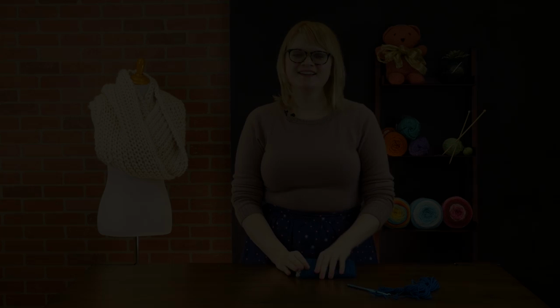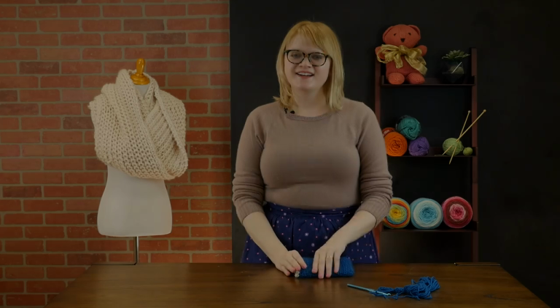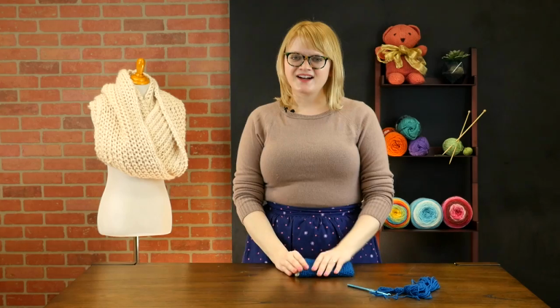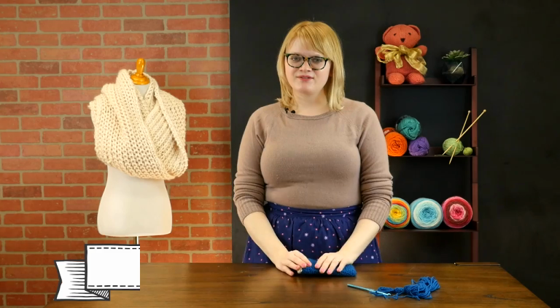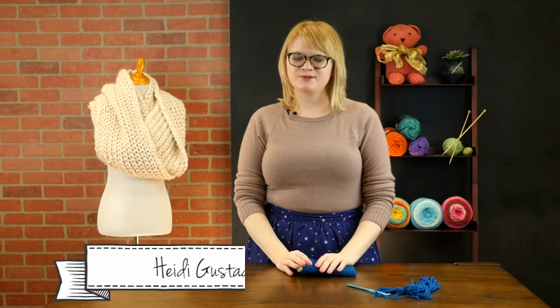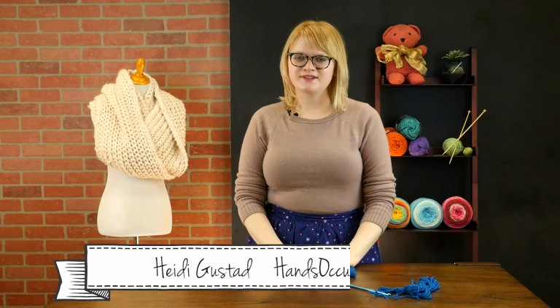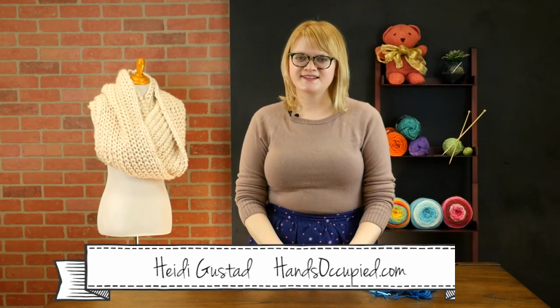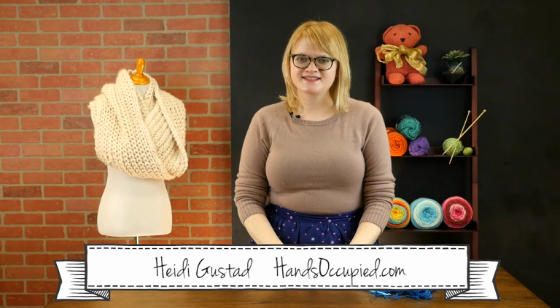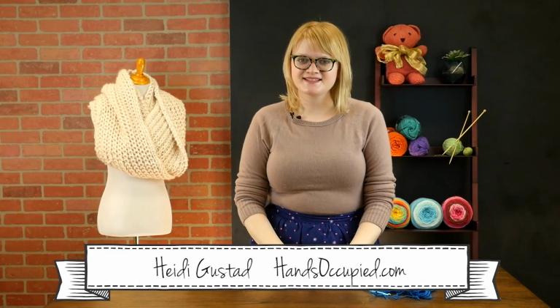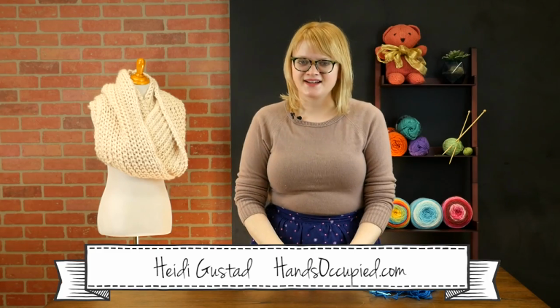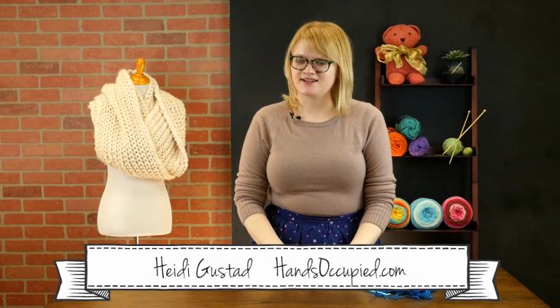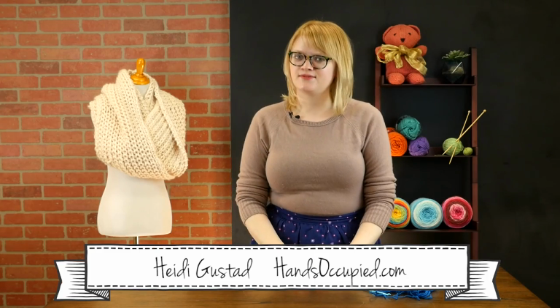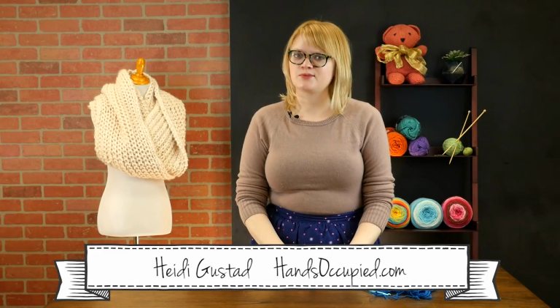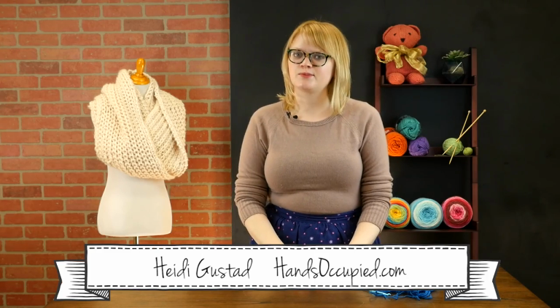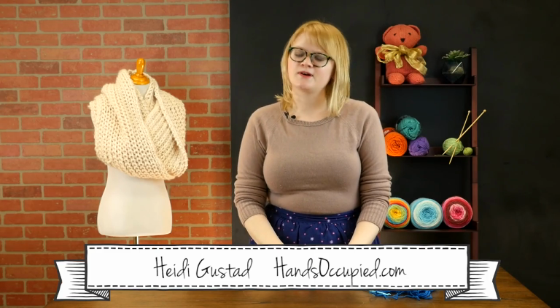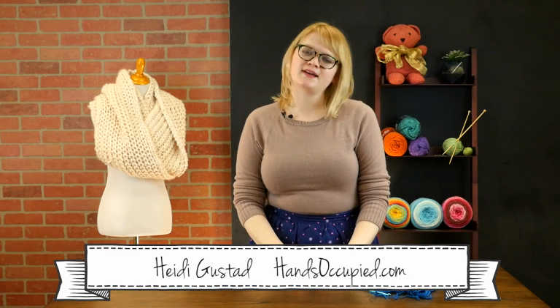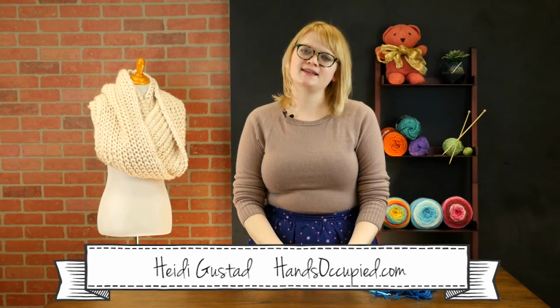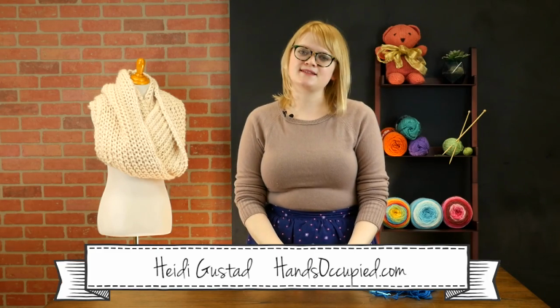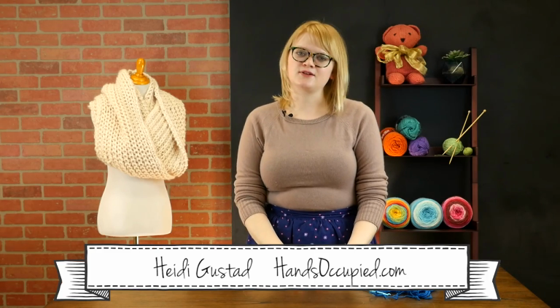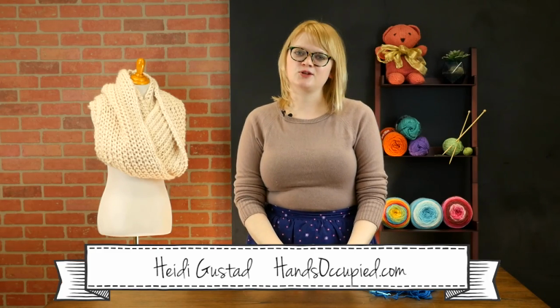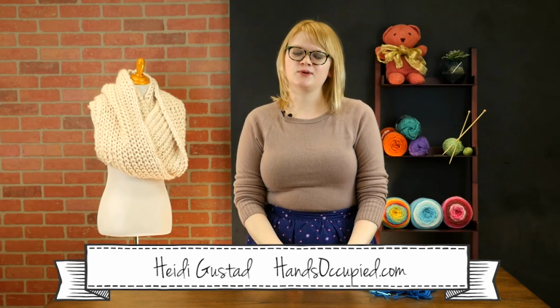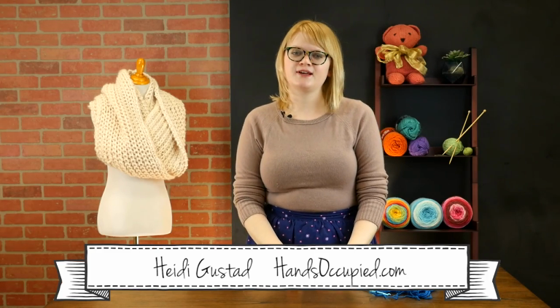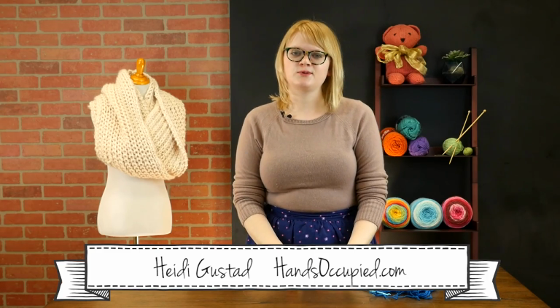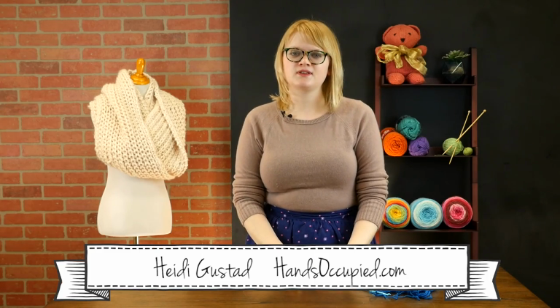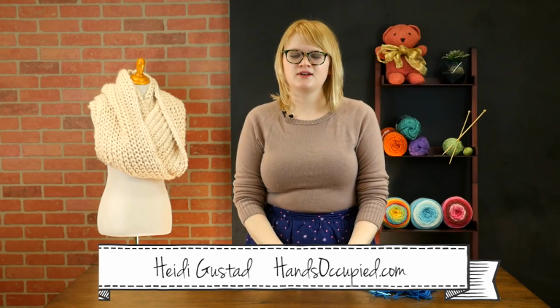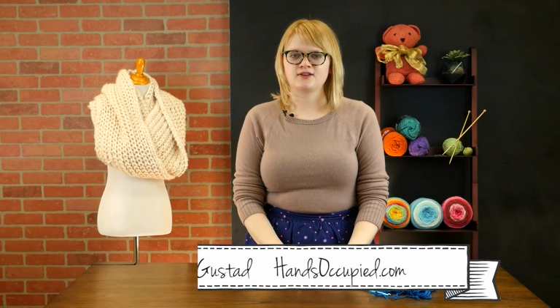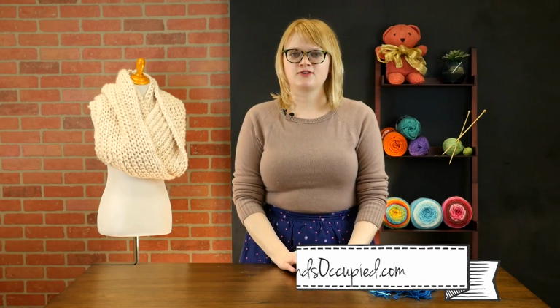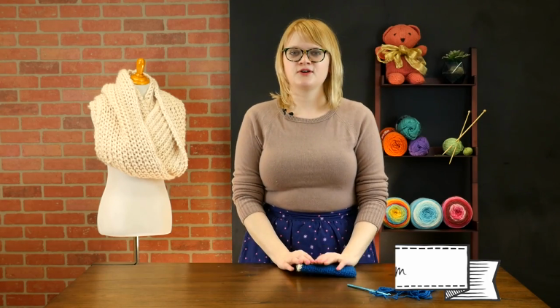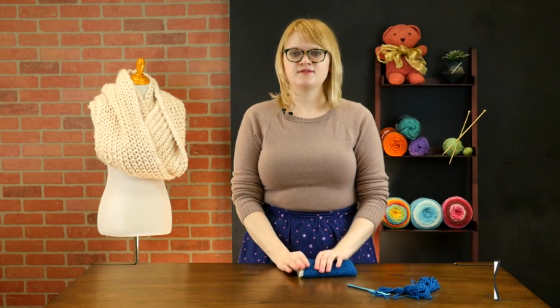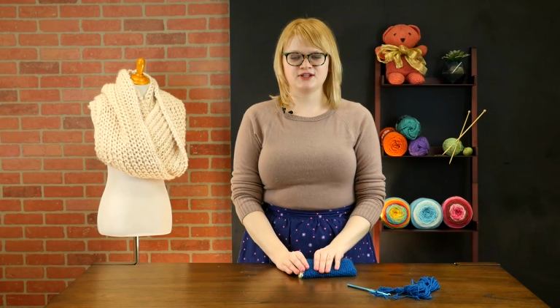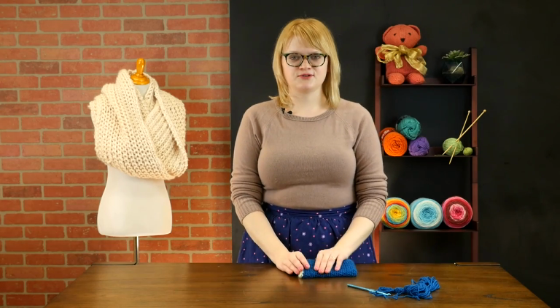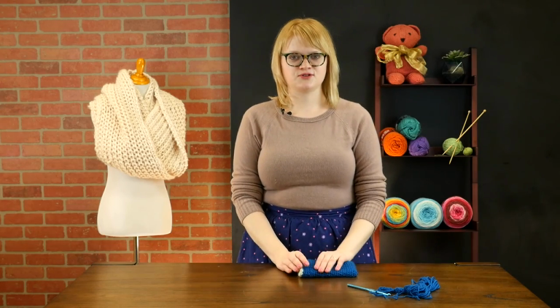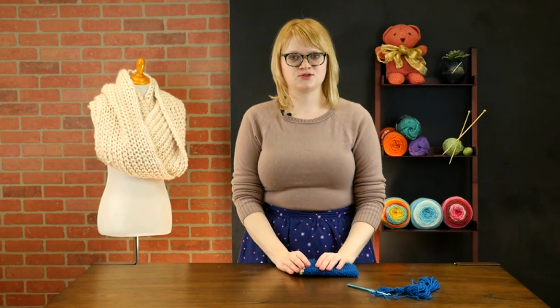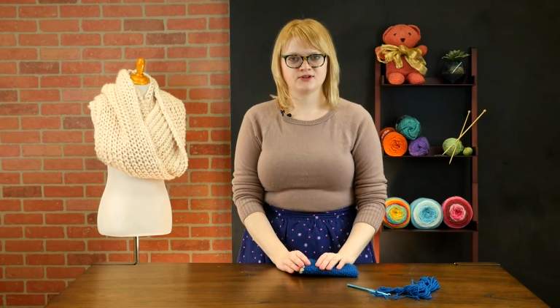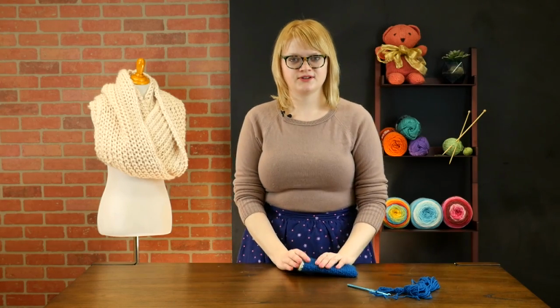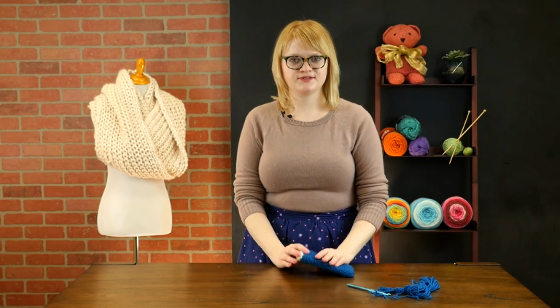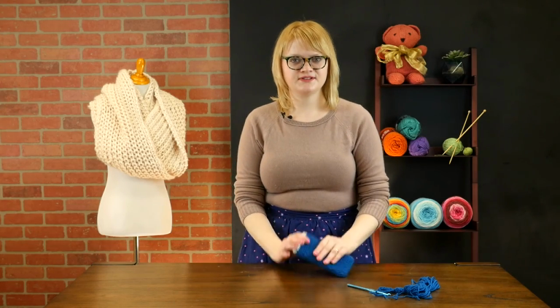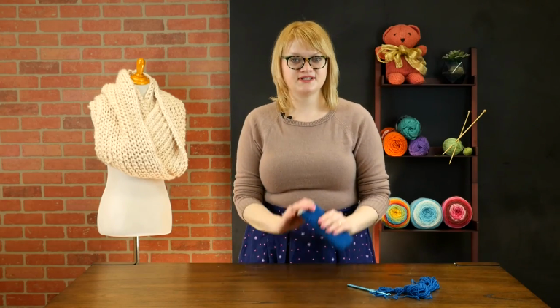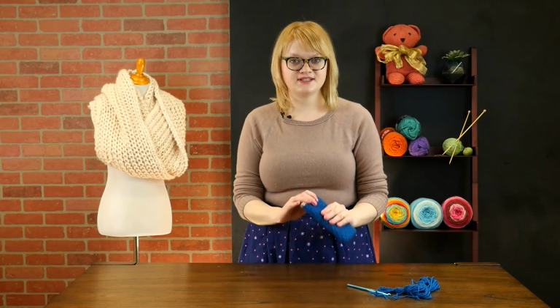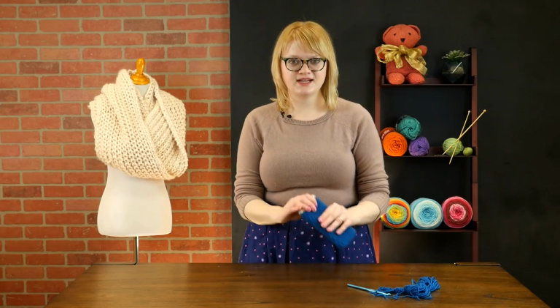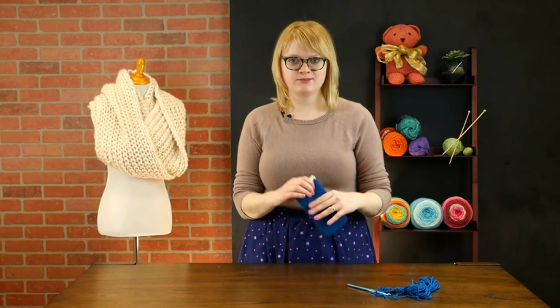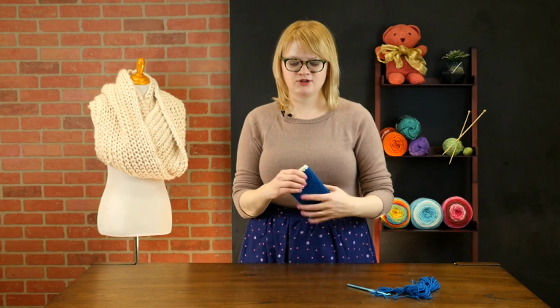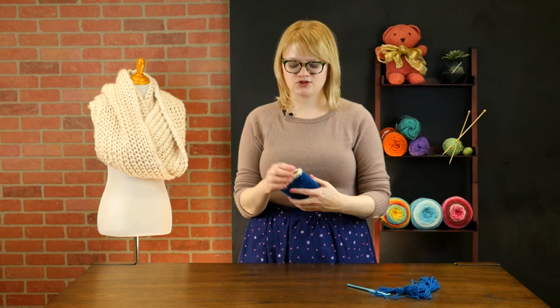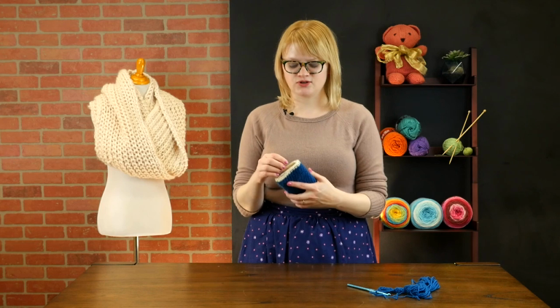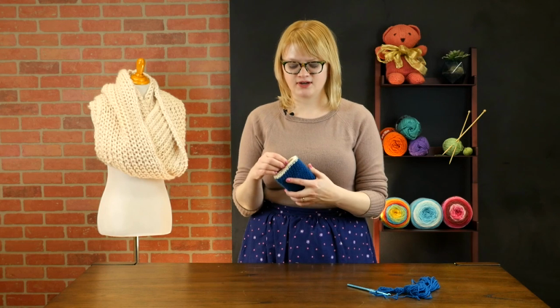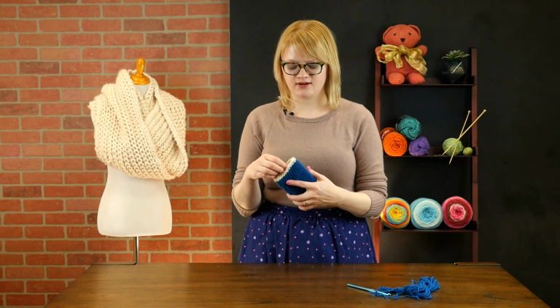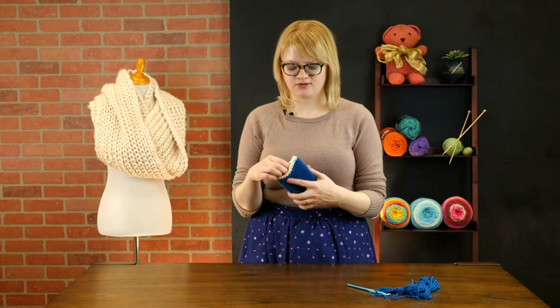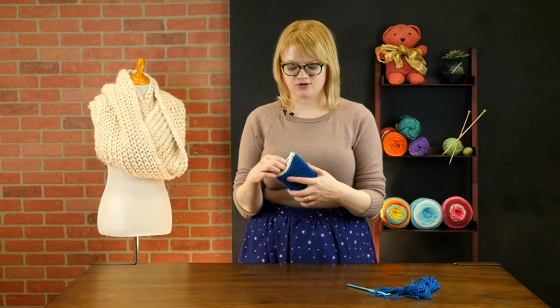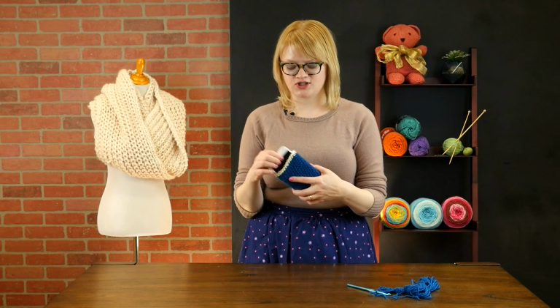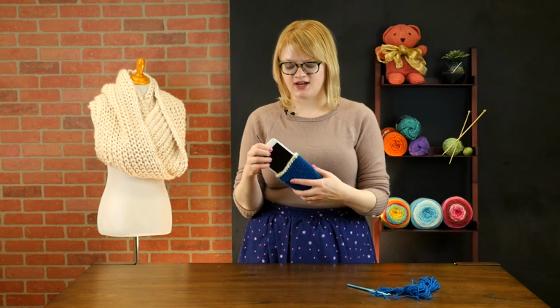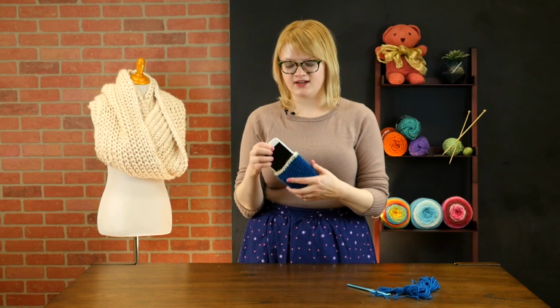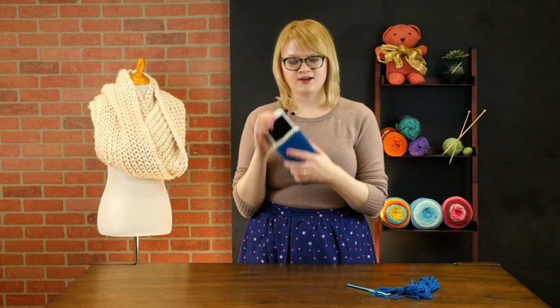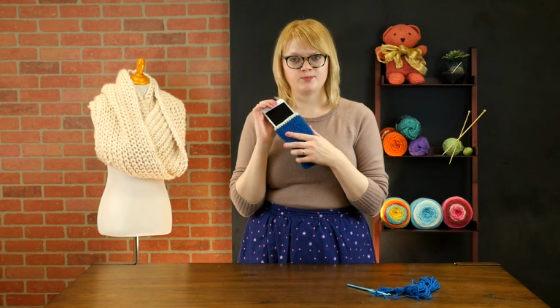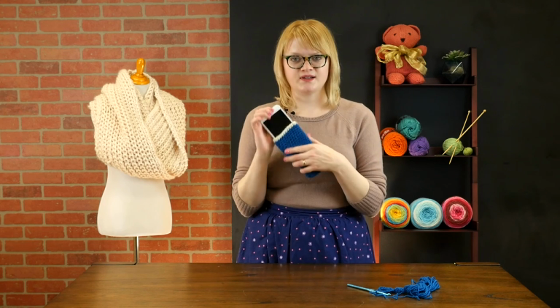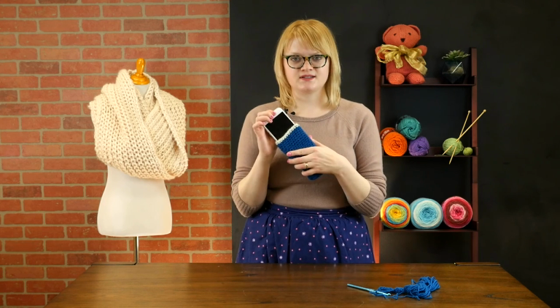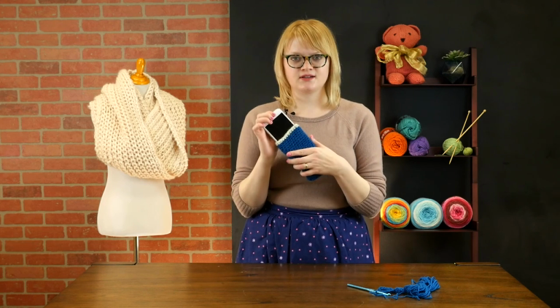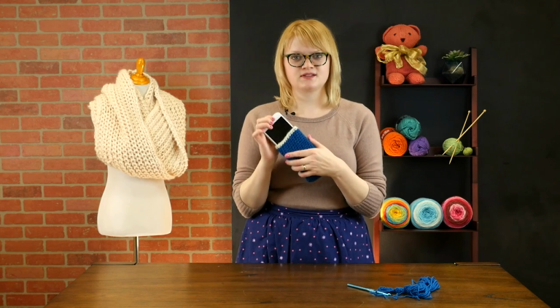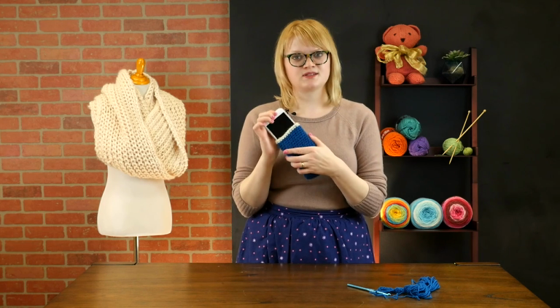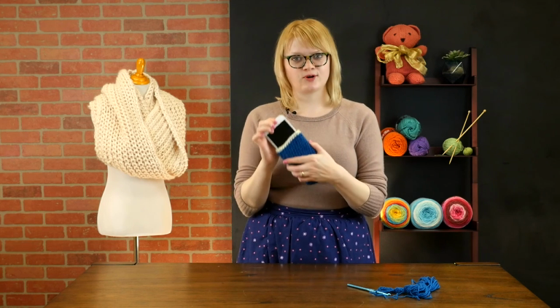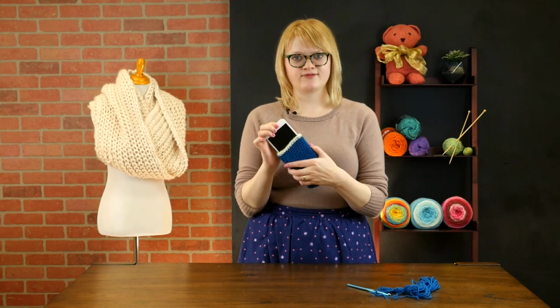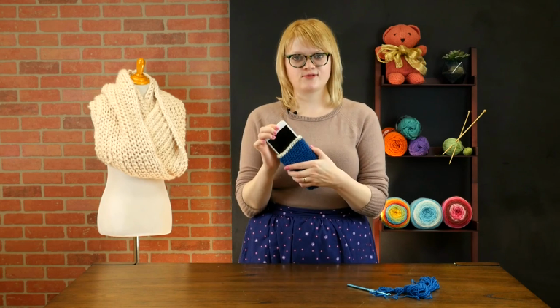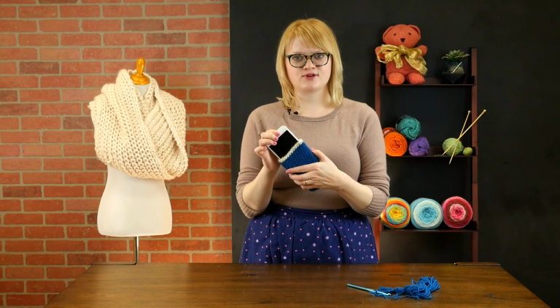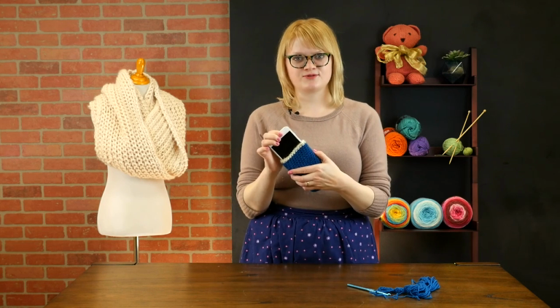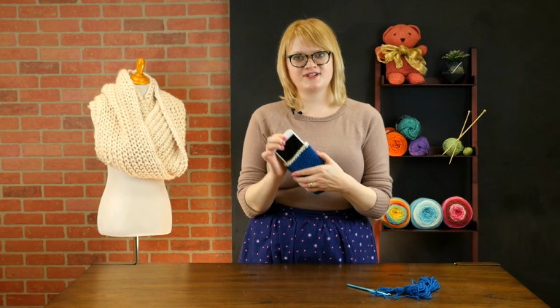Hi everyone, this is Heidi from the blog Hands Occupied with another video tutorial. Today I'm going to show you how to crochet a basic smartphone cozy.